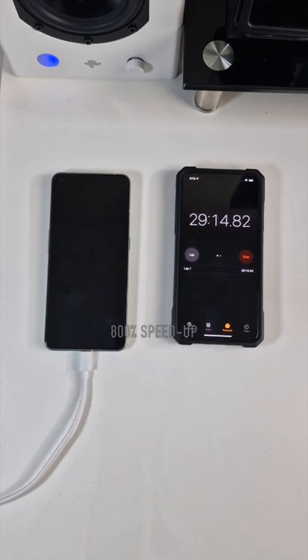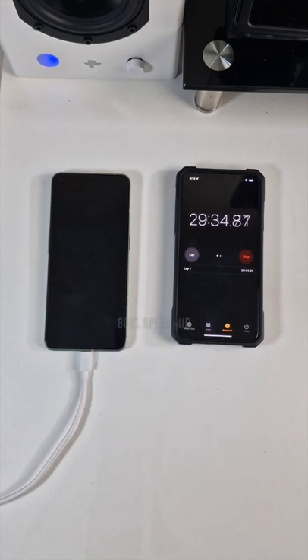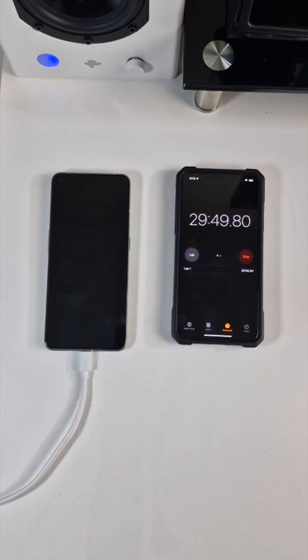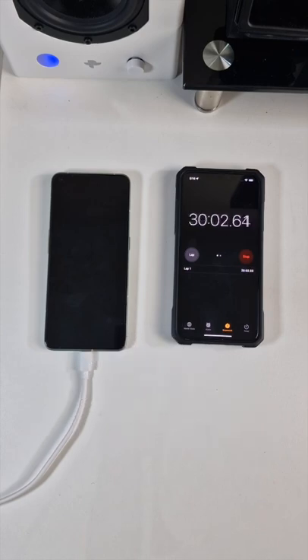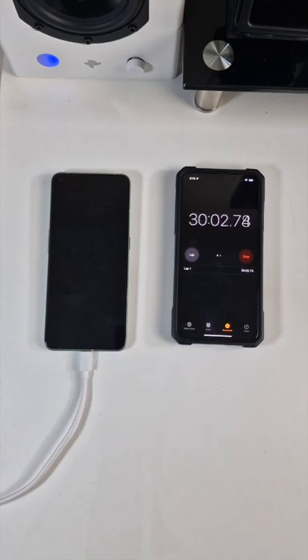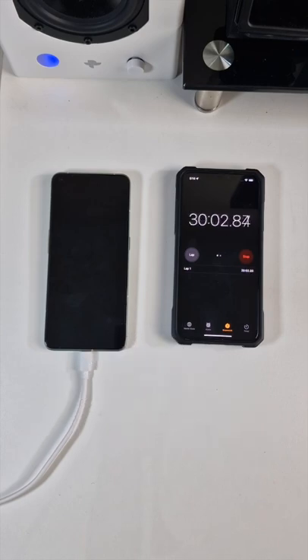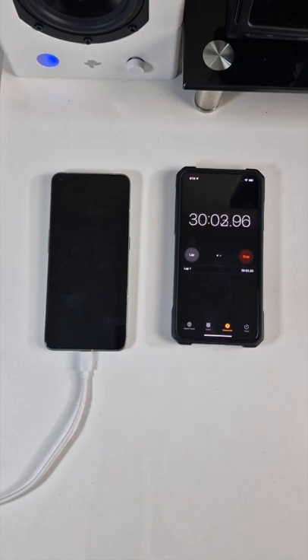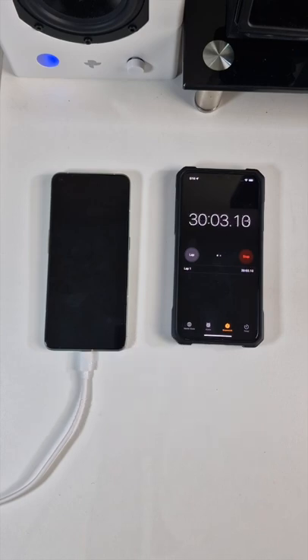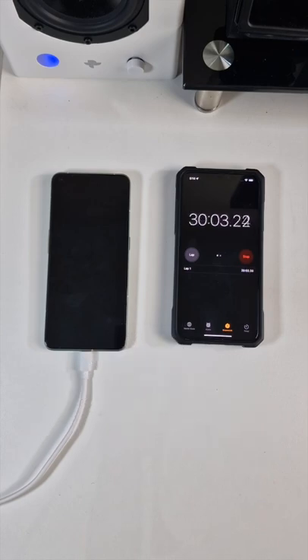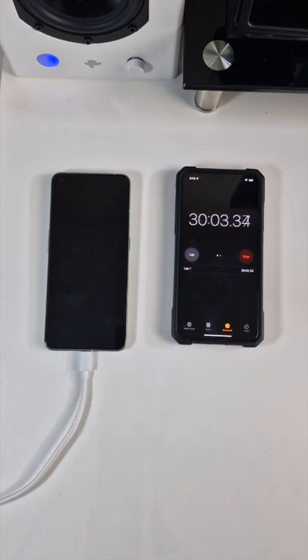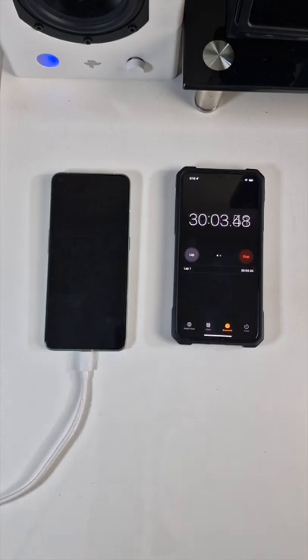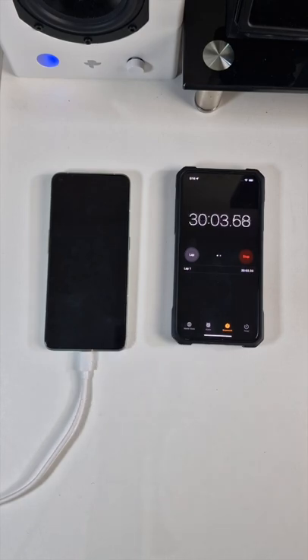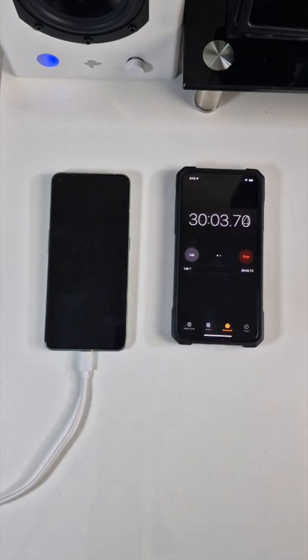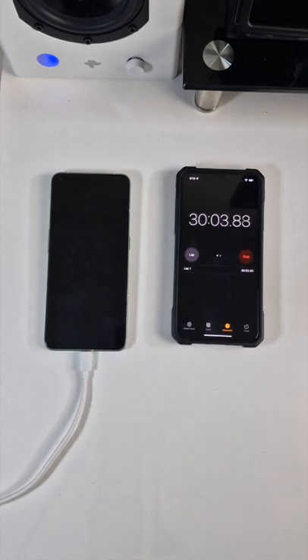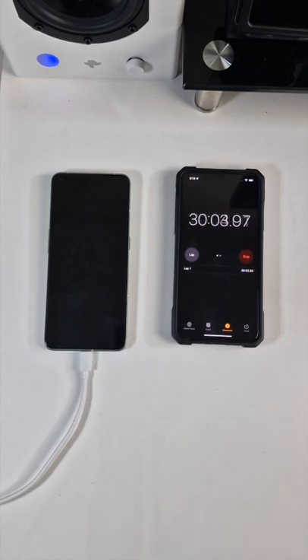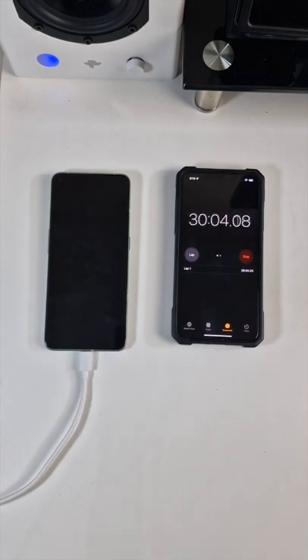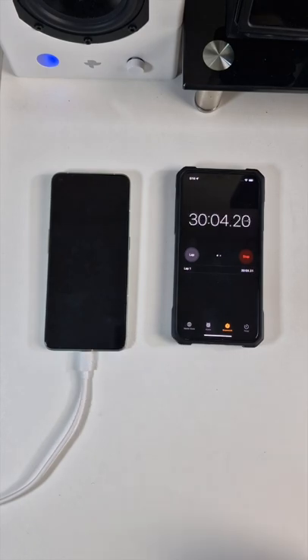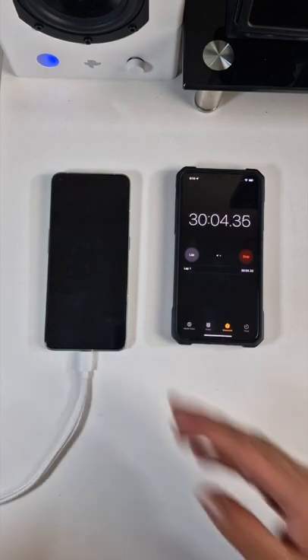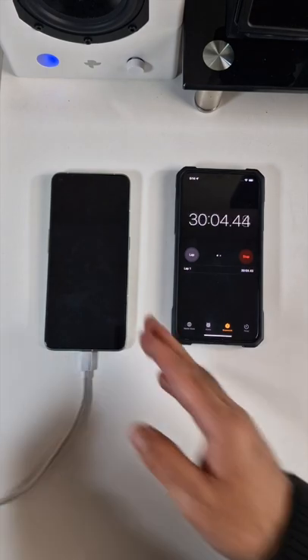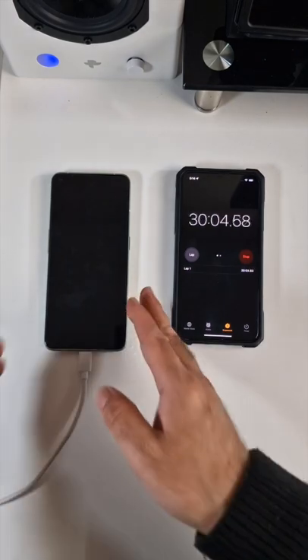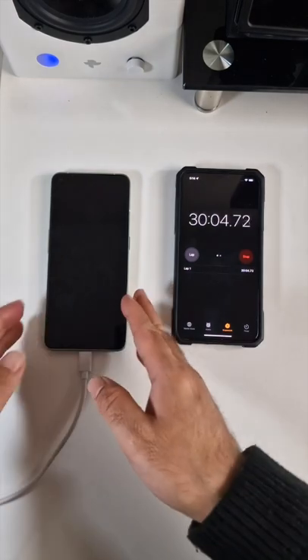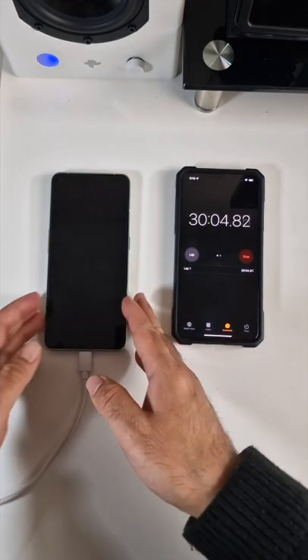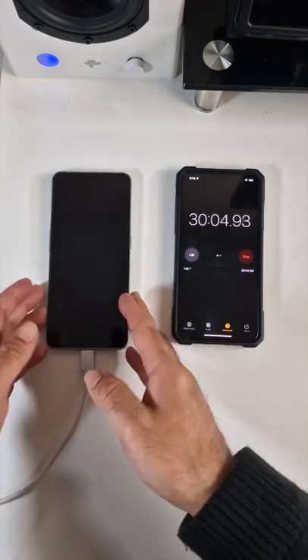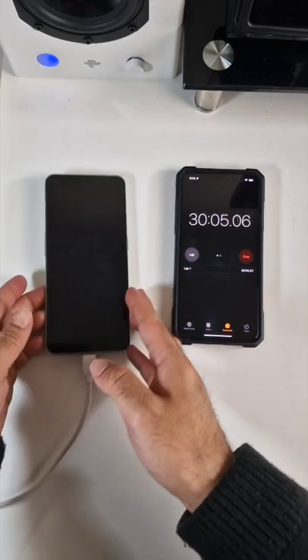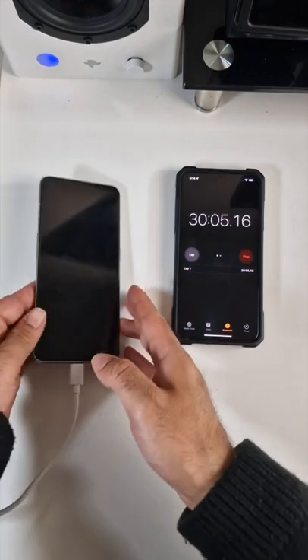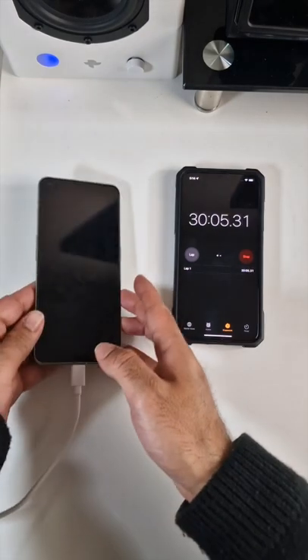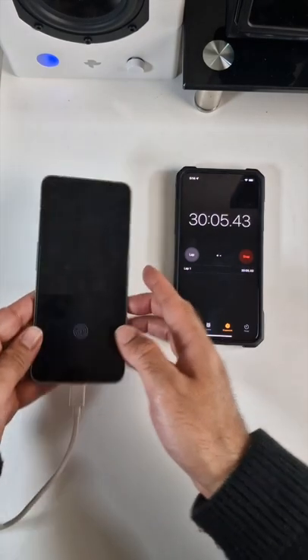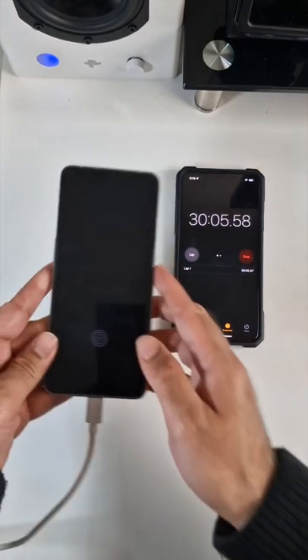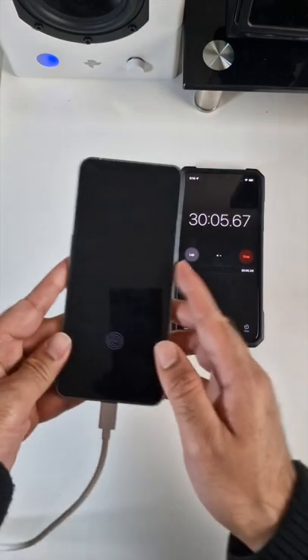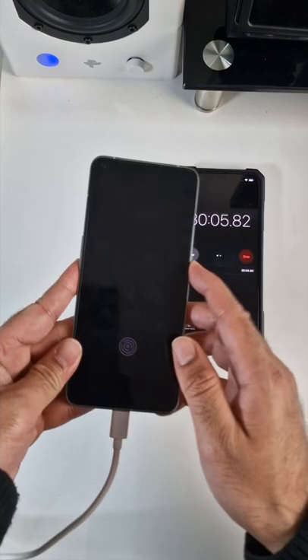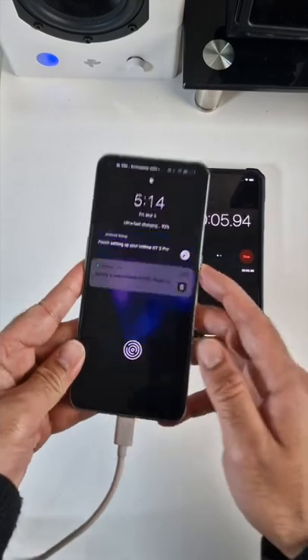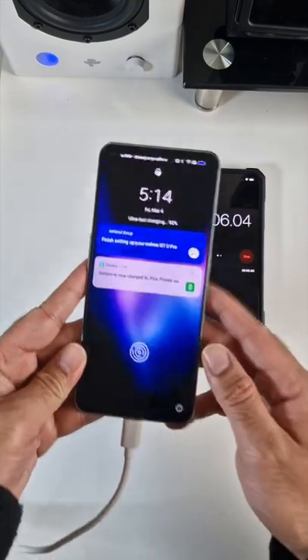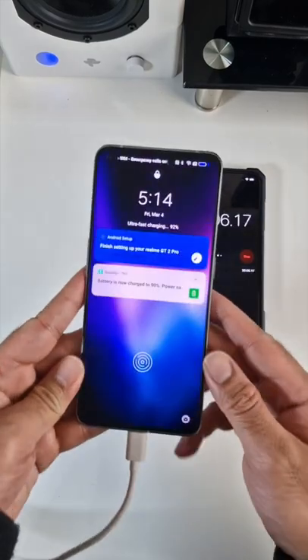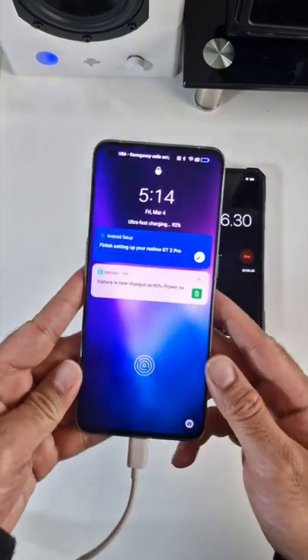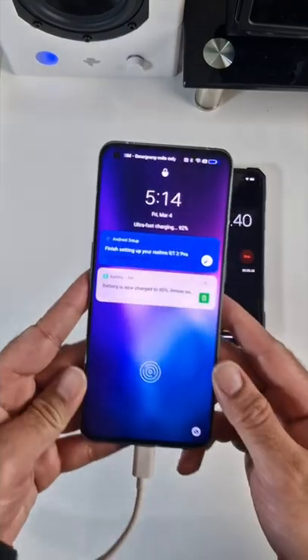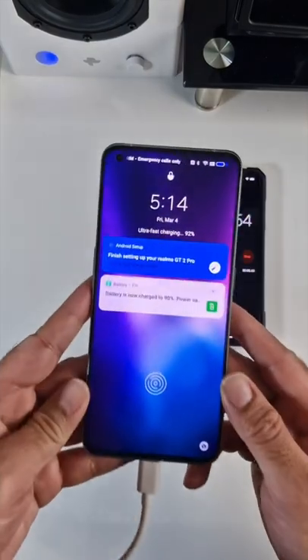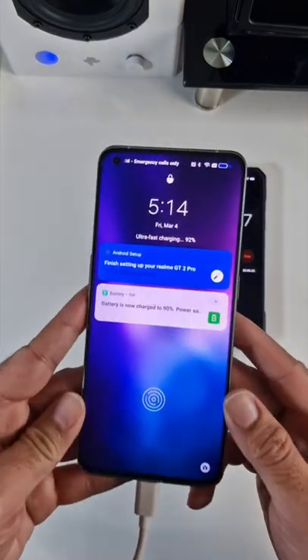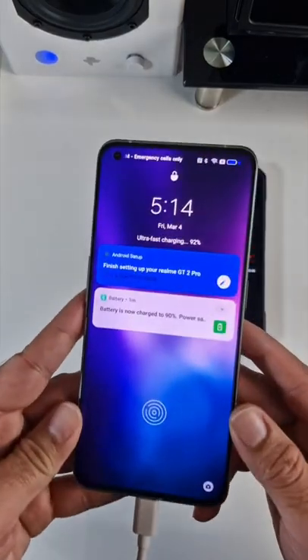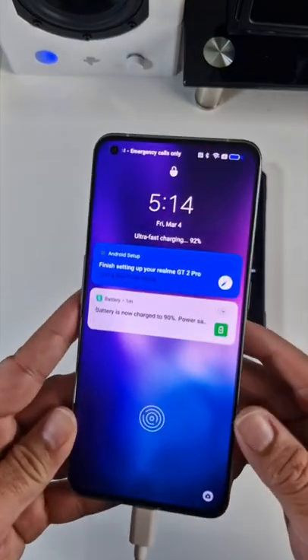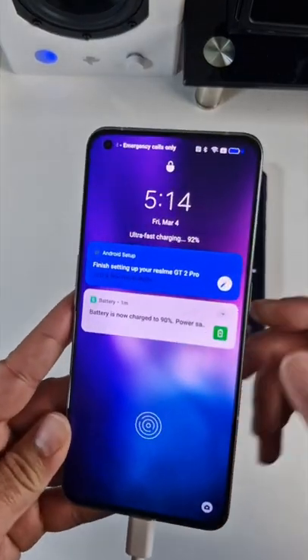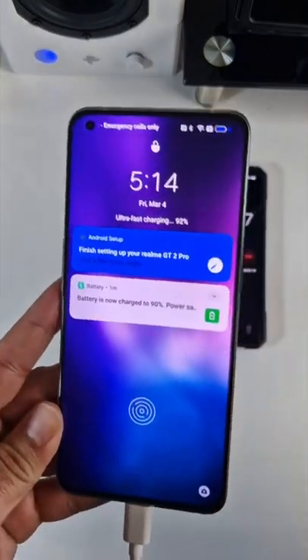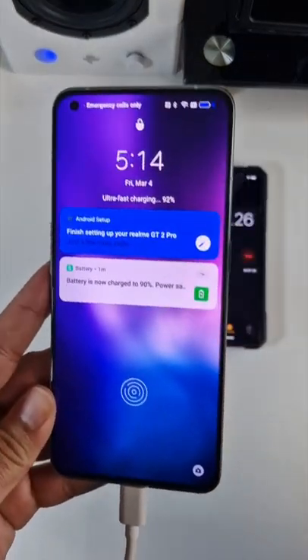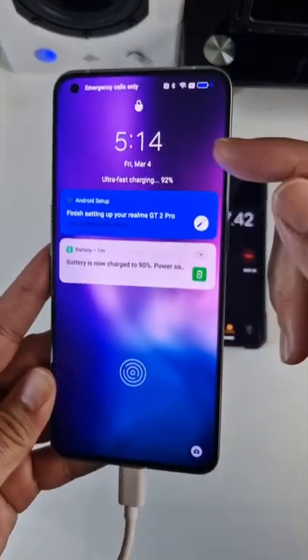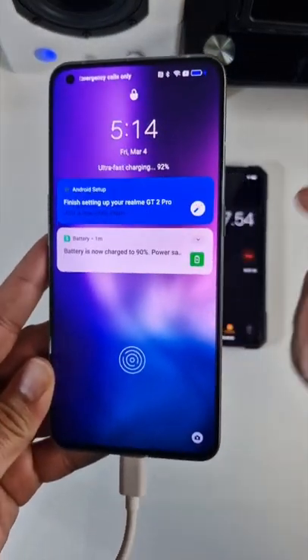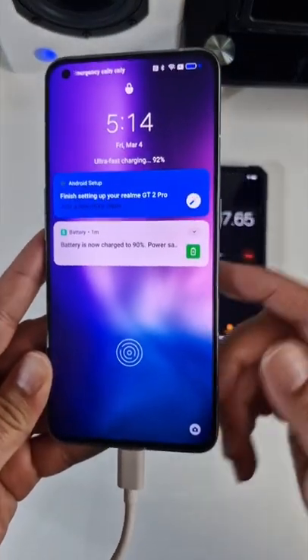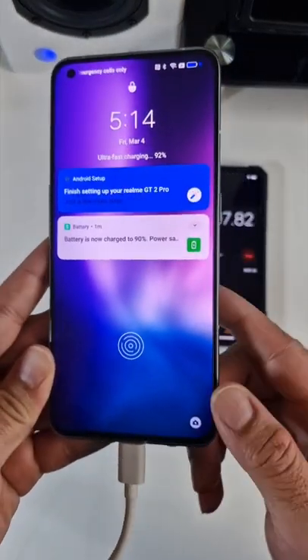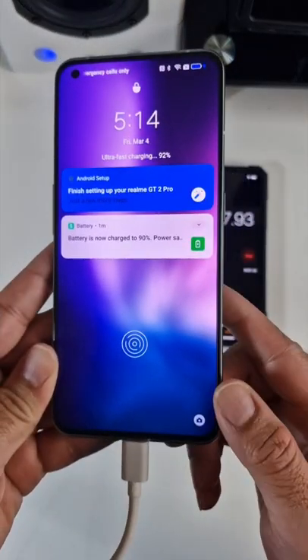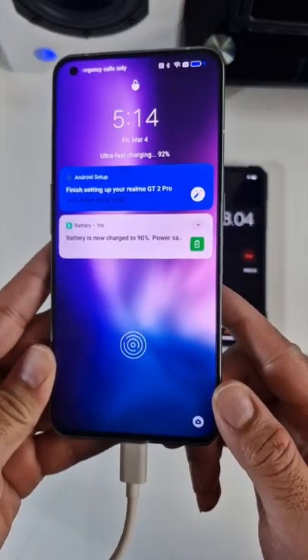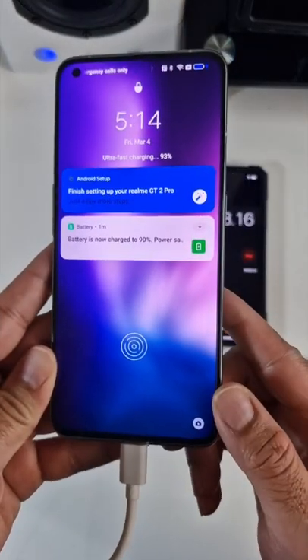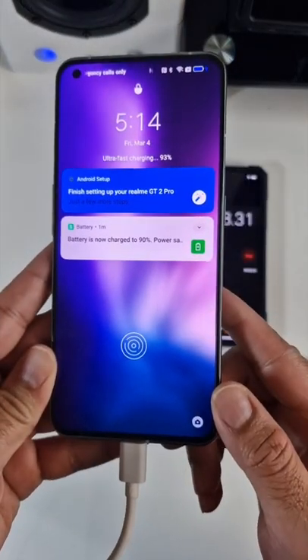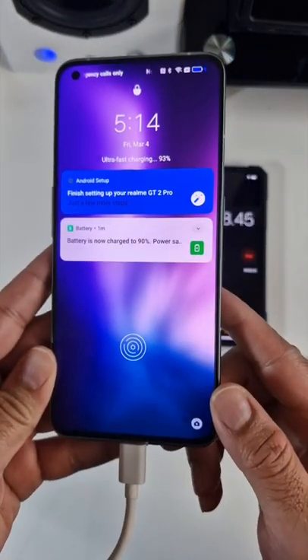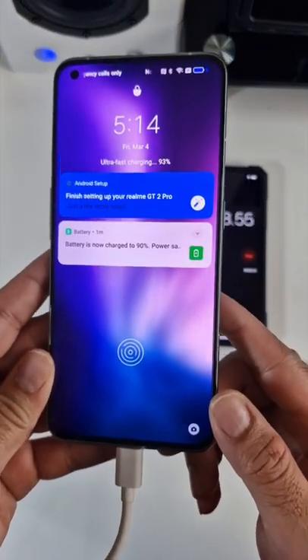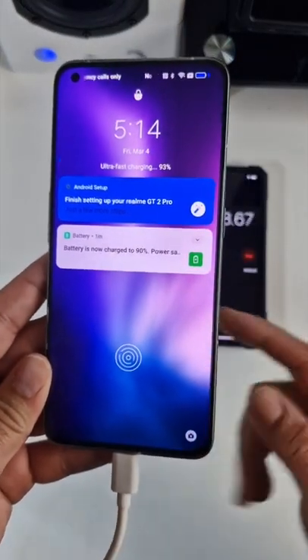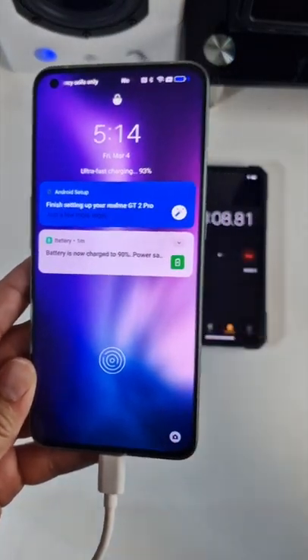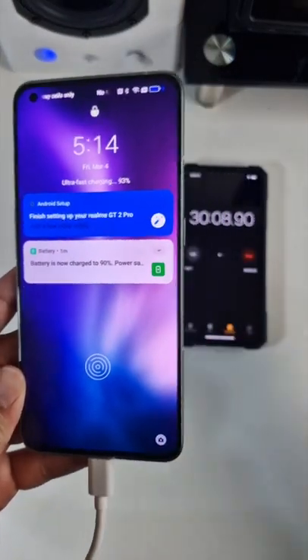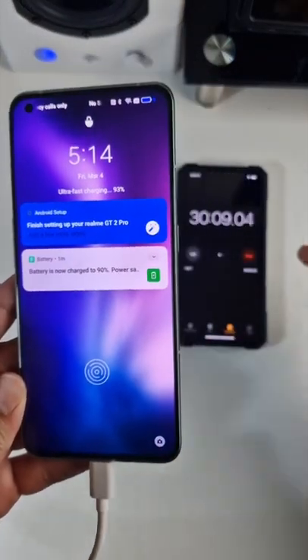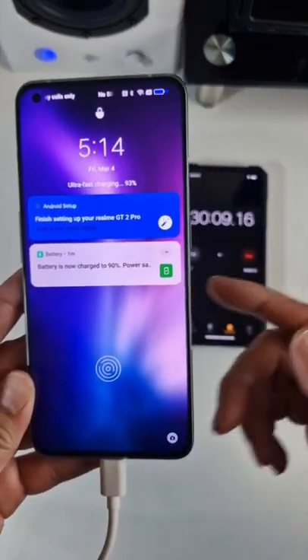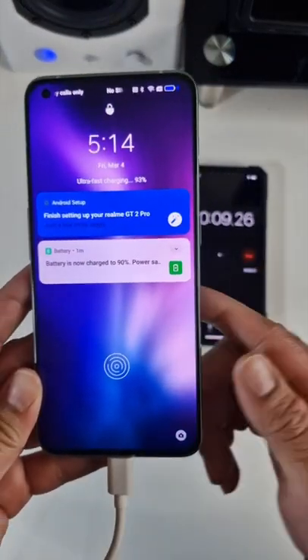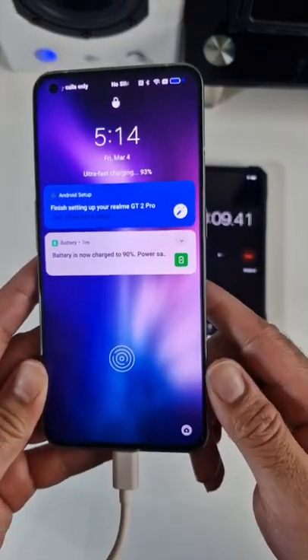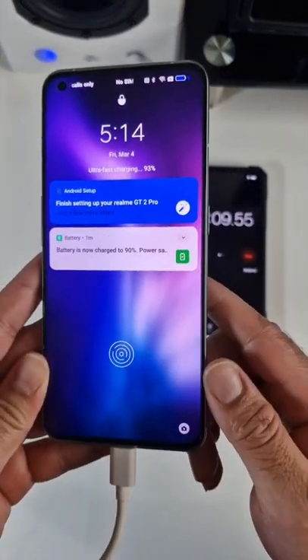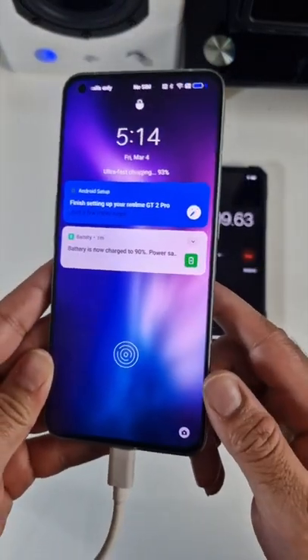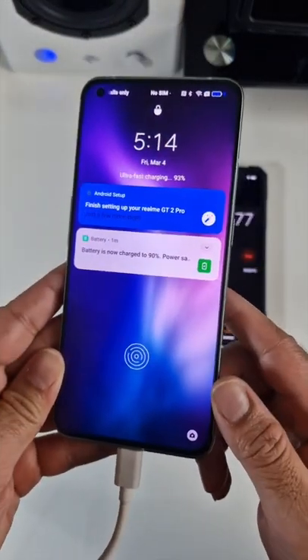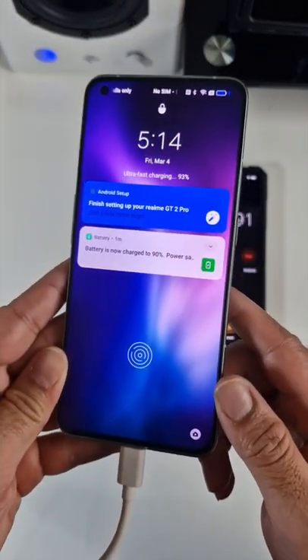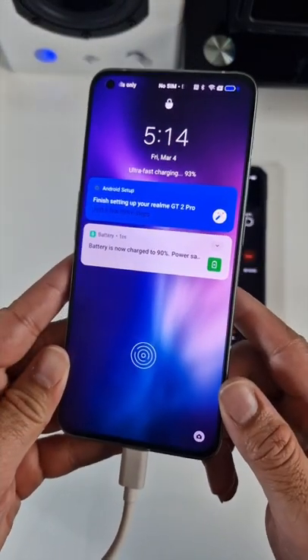We've reached 30 minutes. Let's check out that percentage. 30 minutes to get to 93% is amazing.